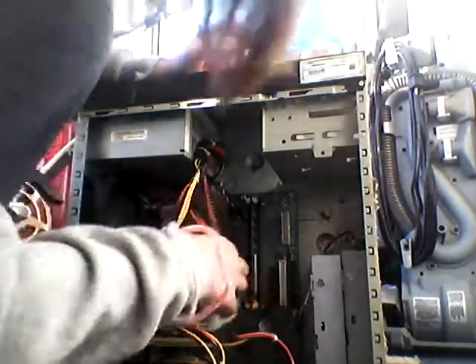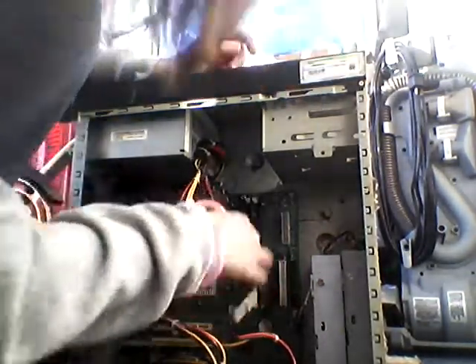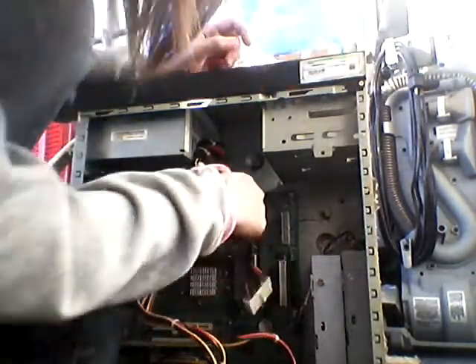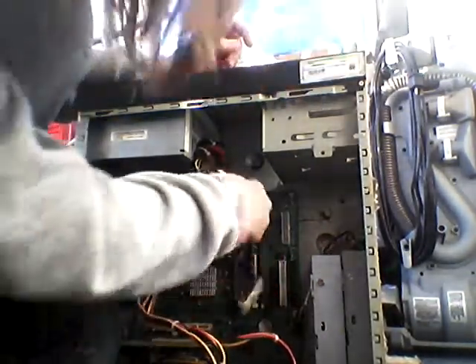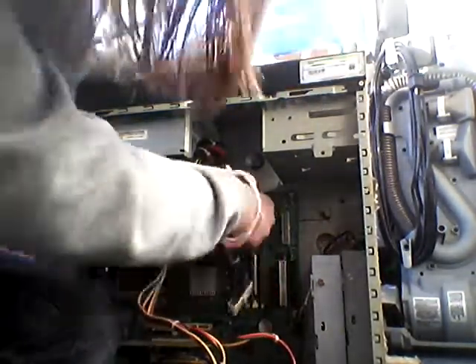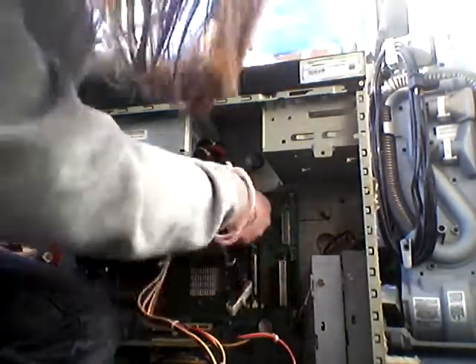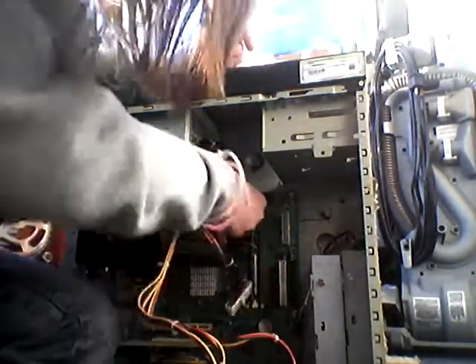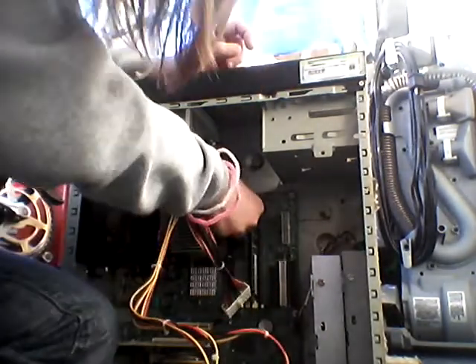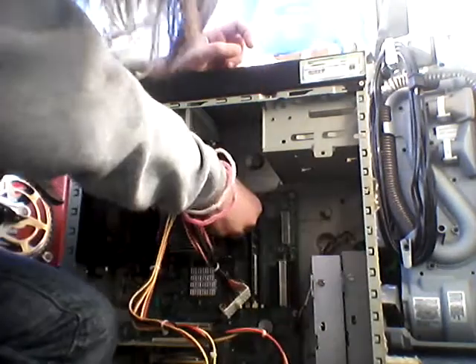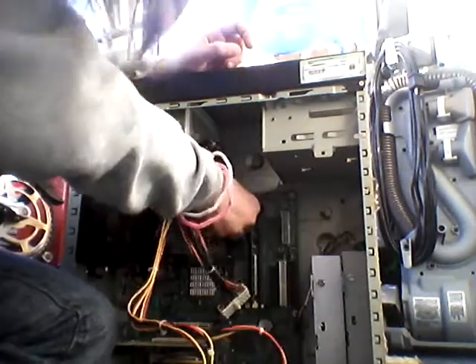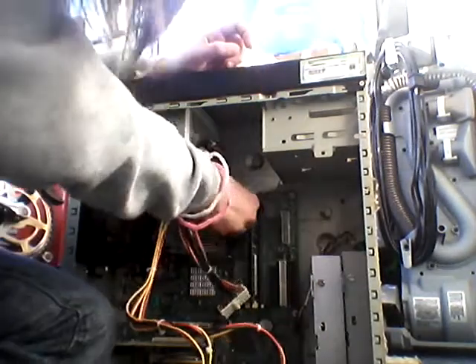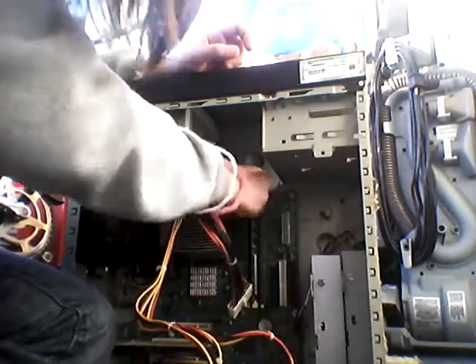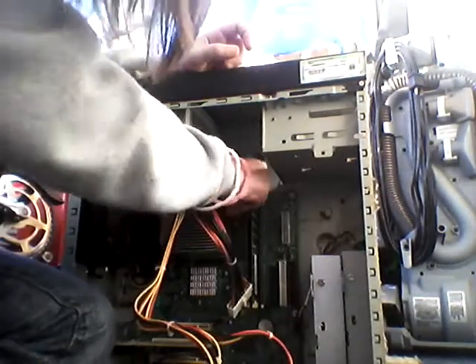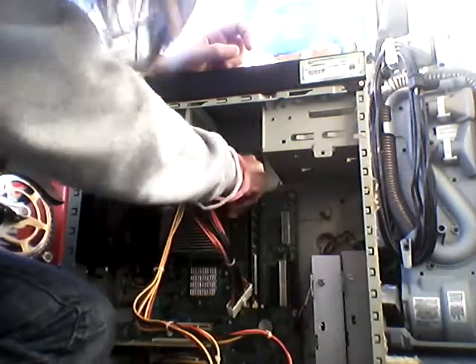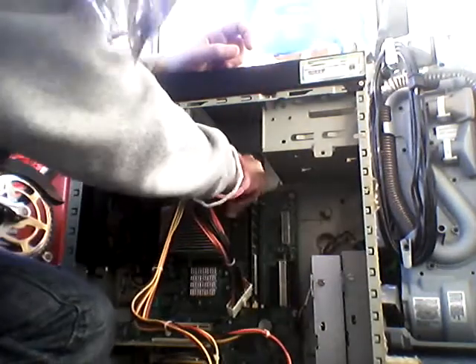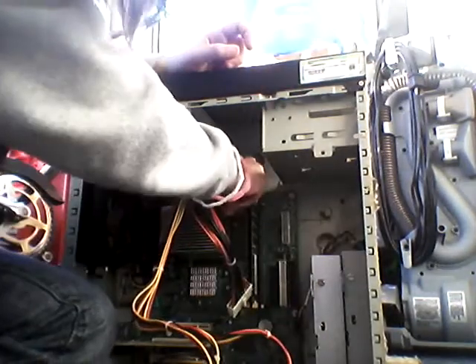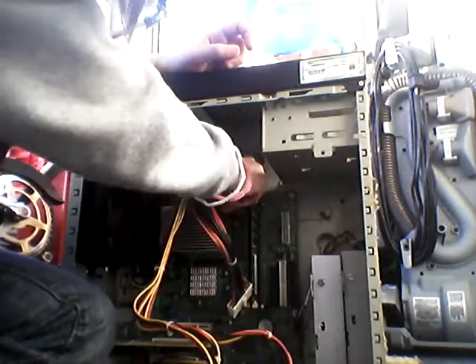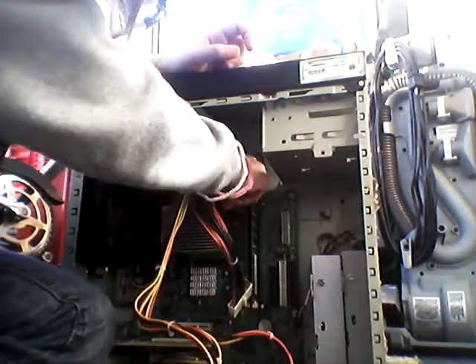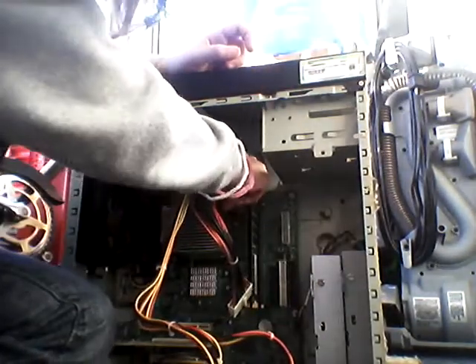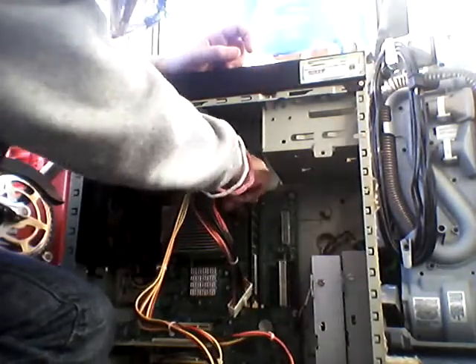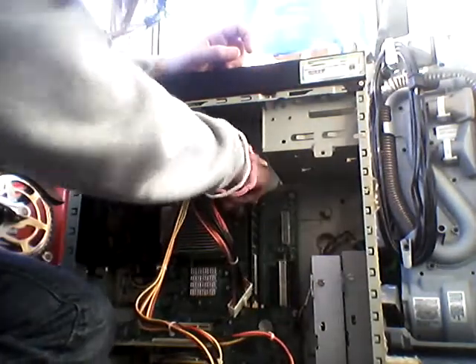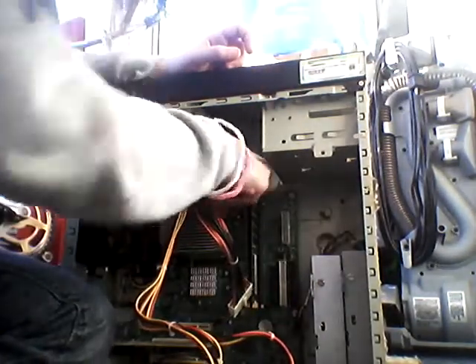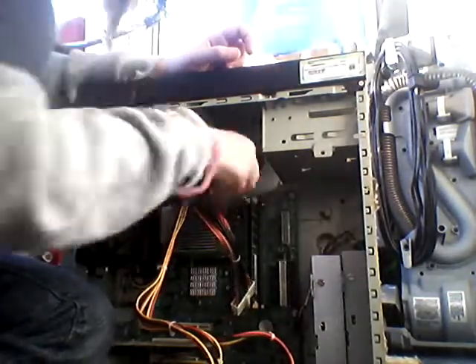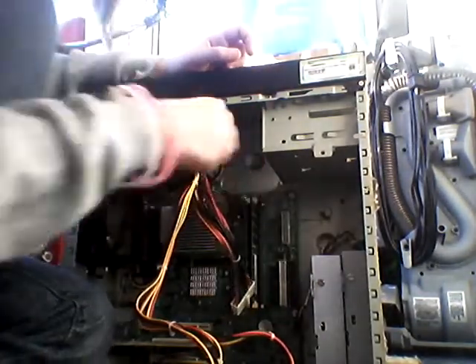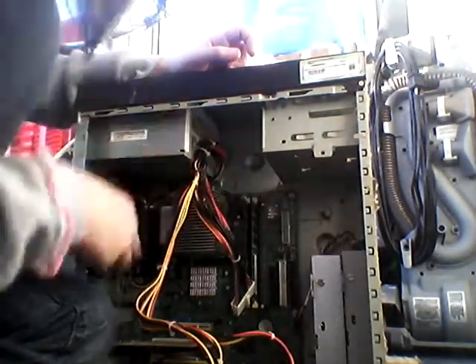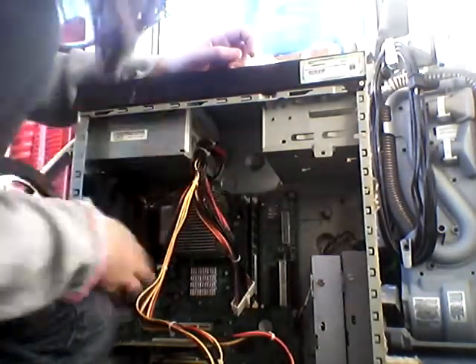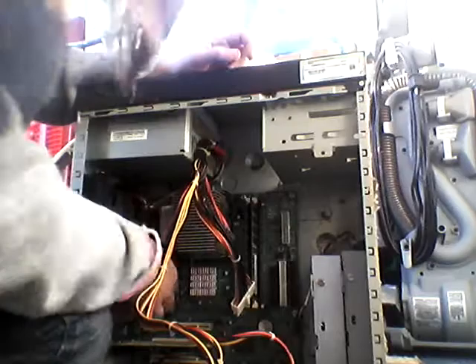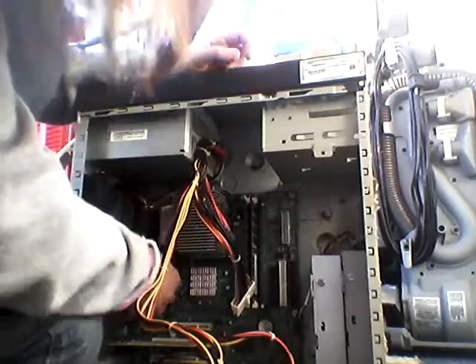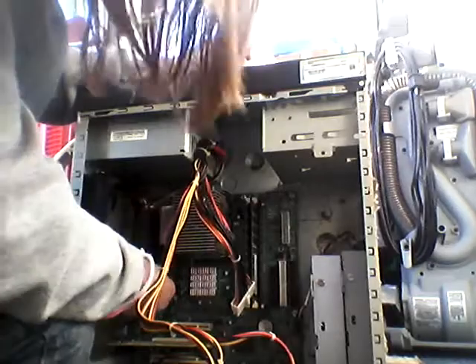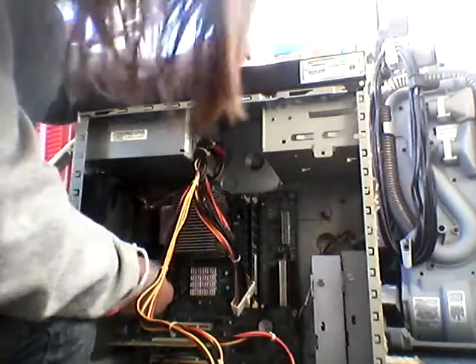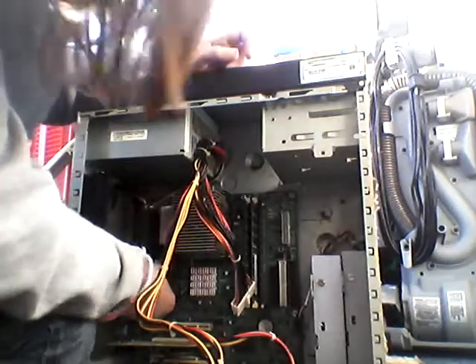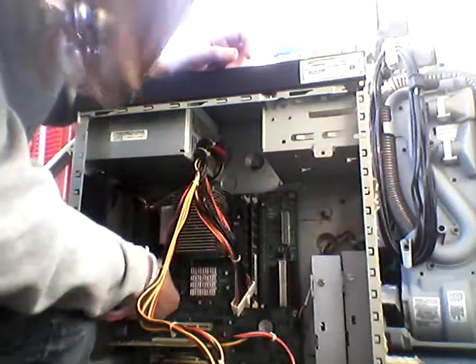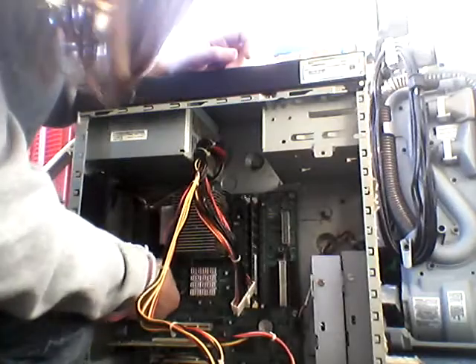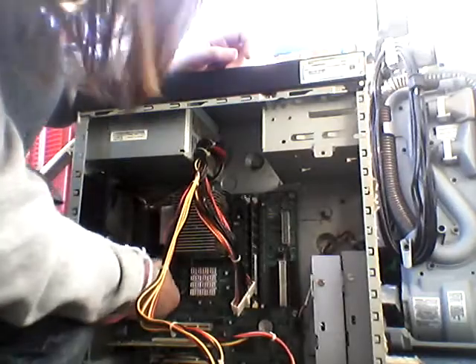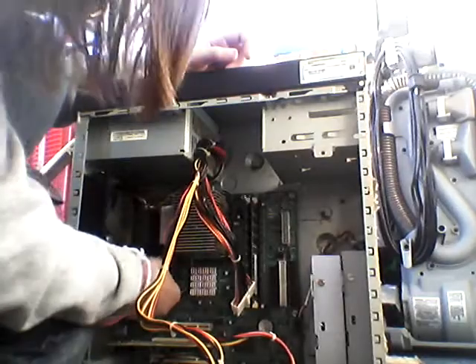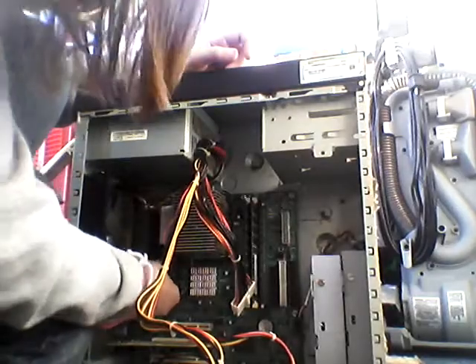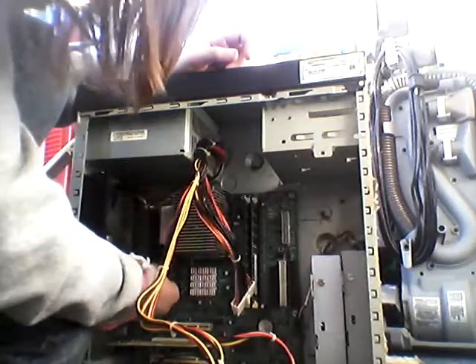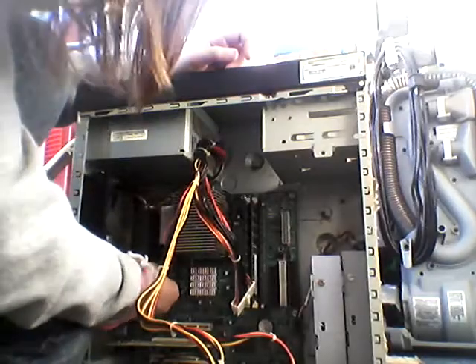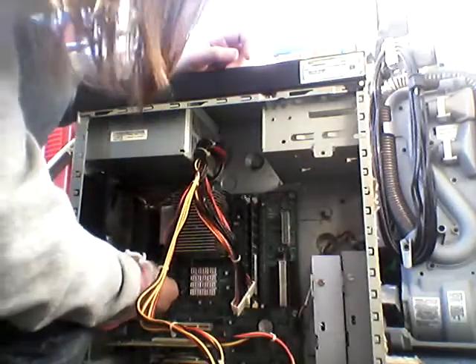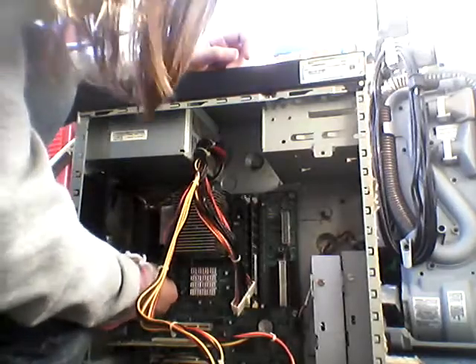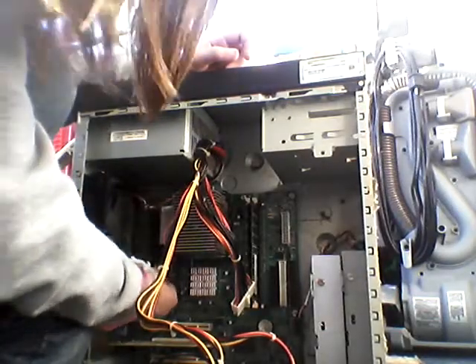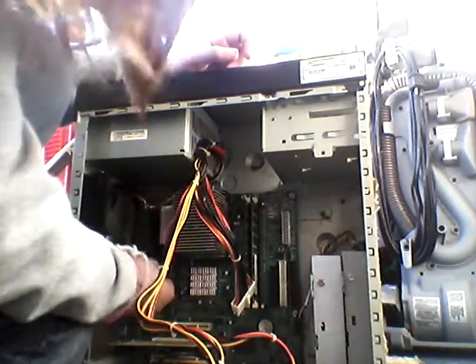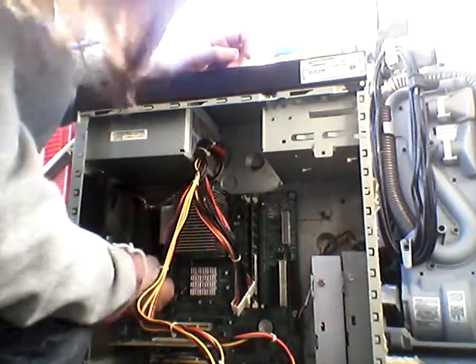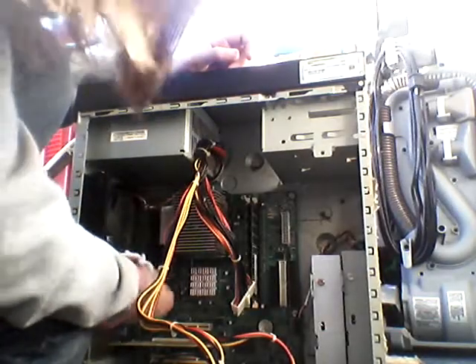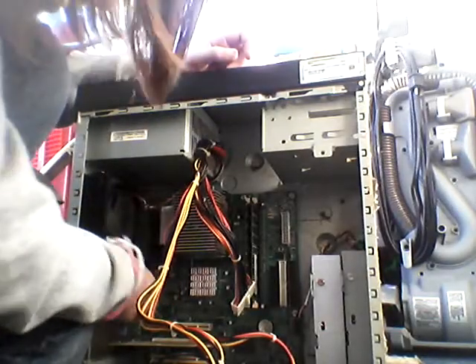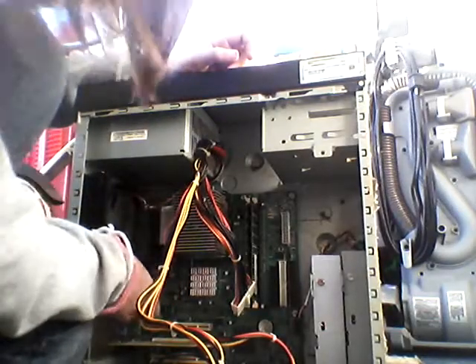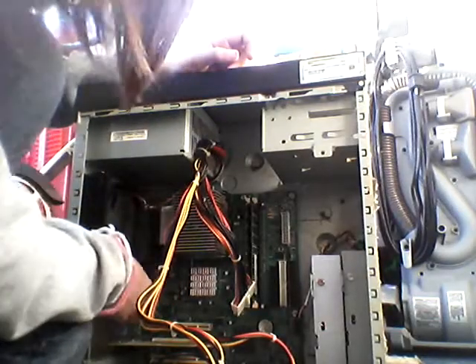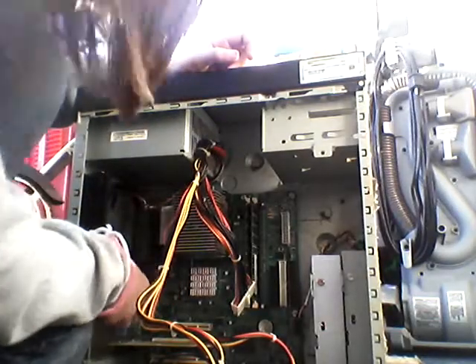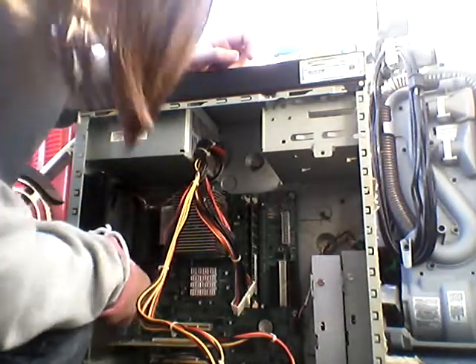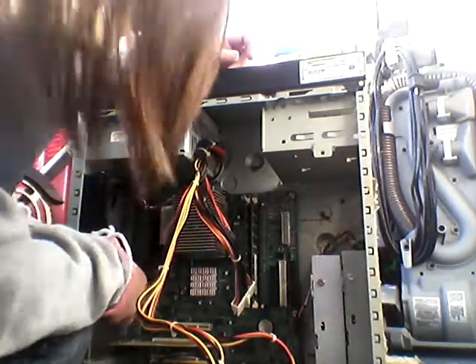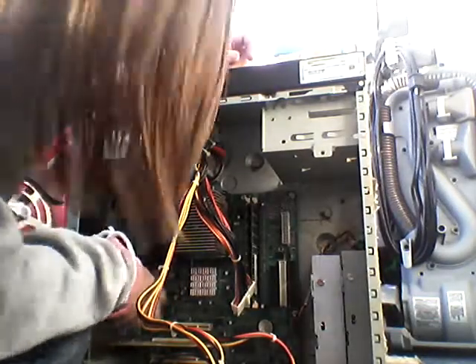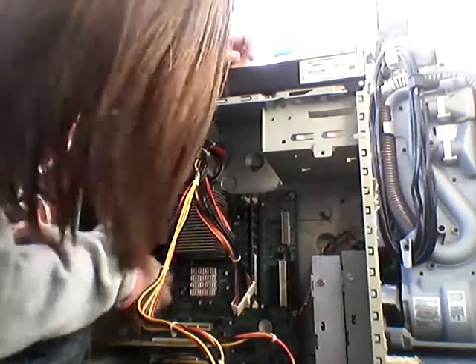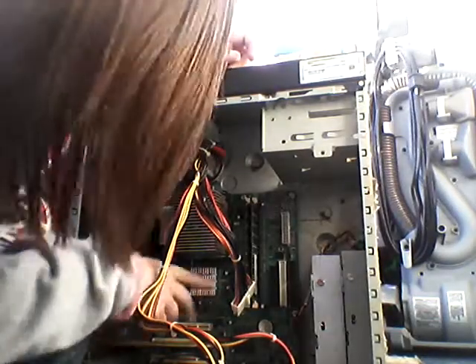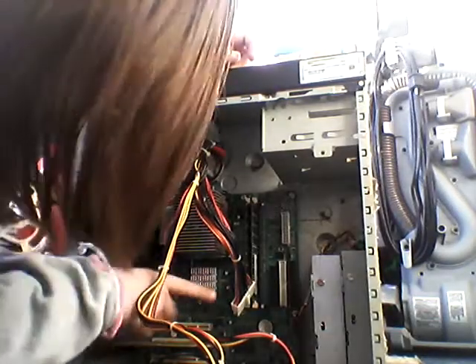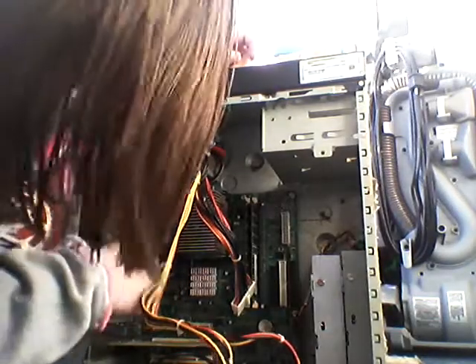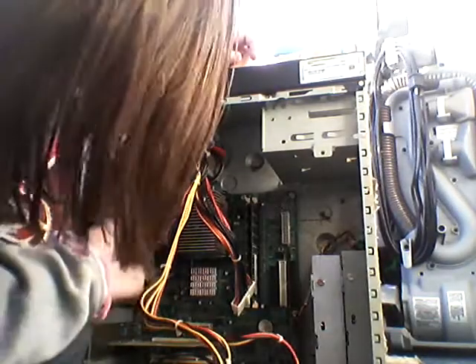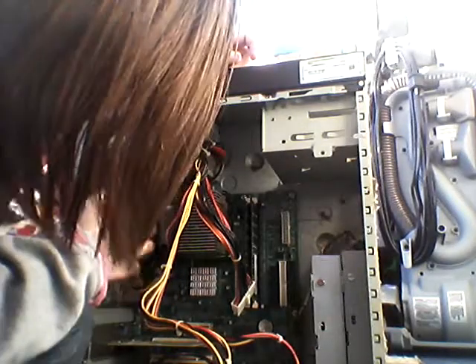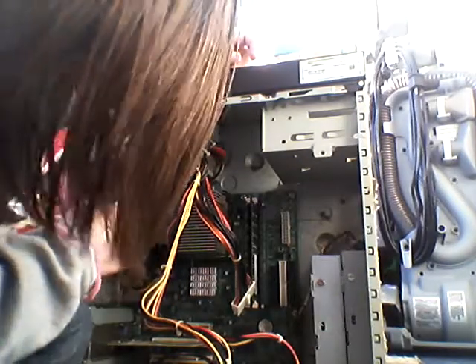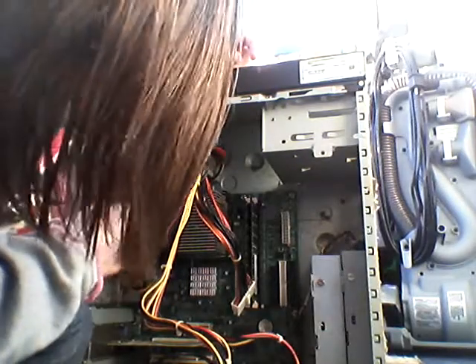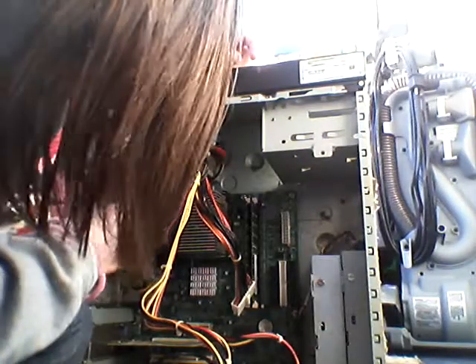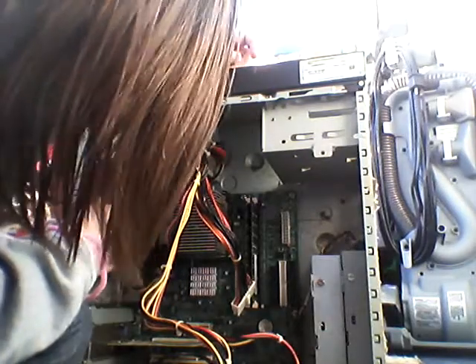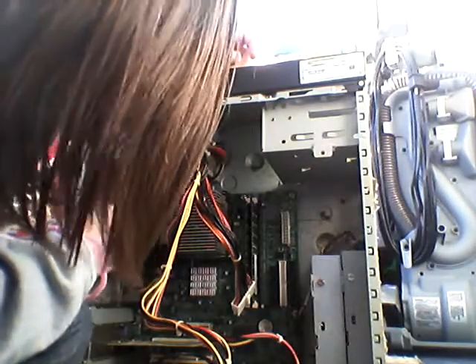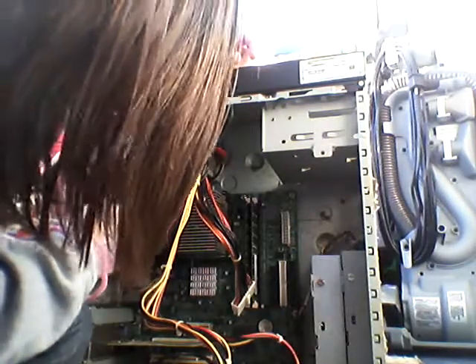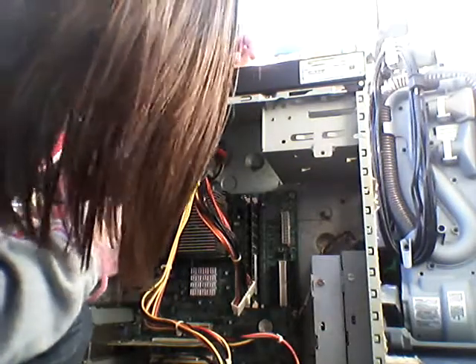Wait, no I did not. I forgot this, and I forgot this. Now everything's been unplugged.